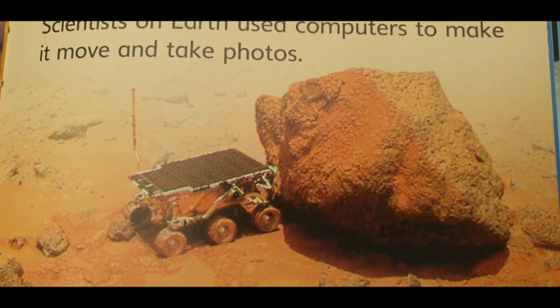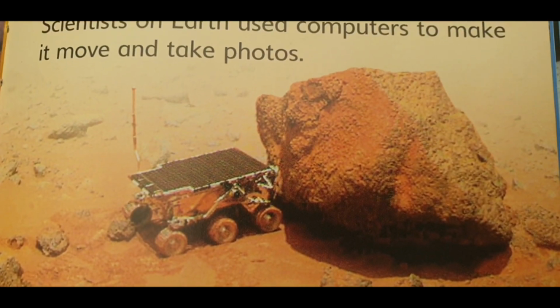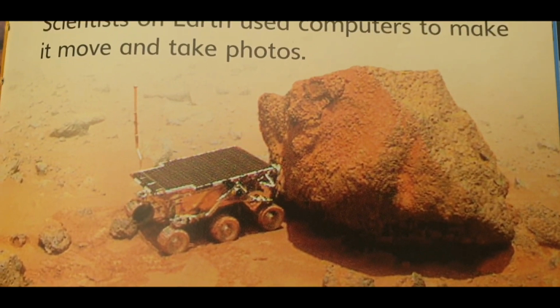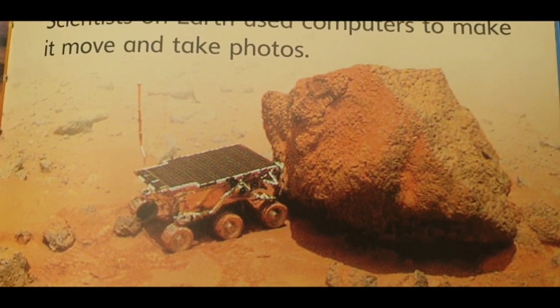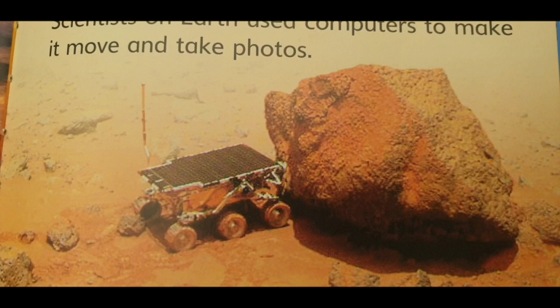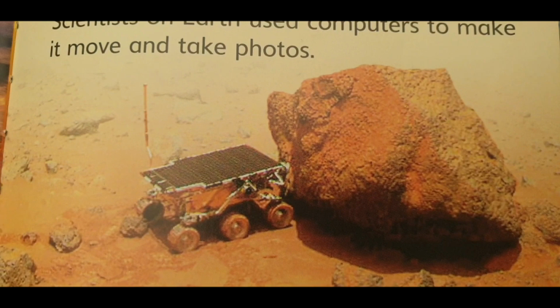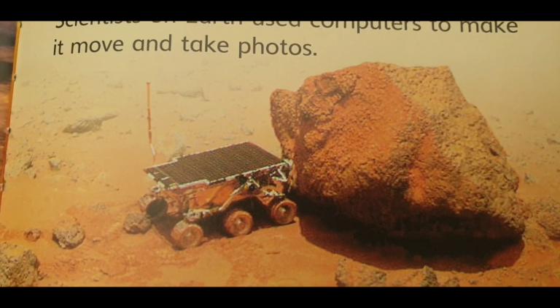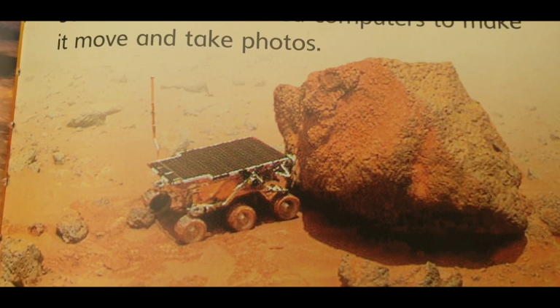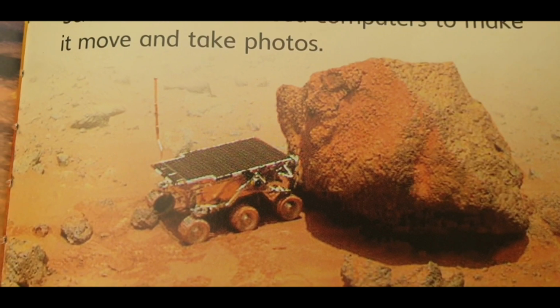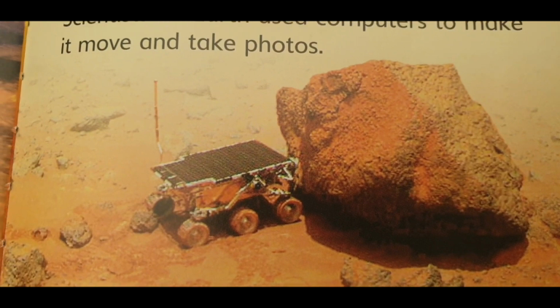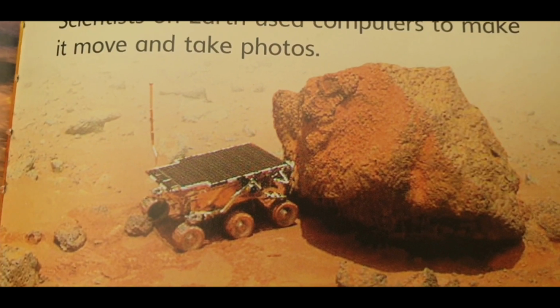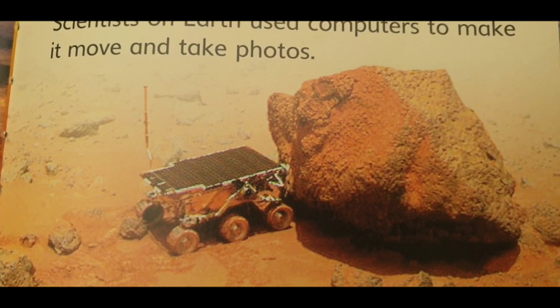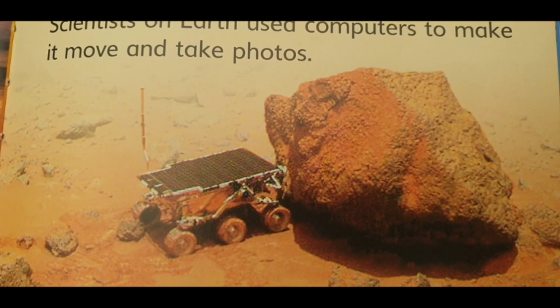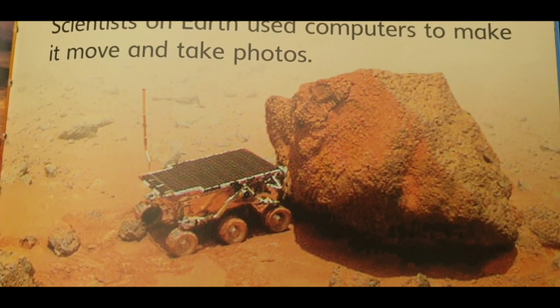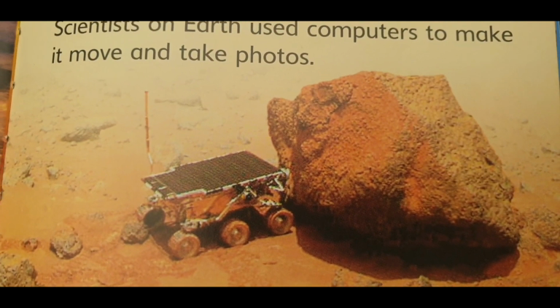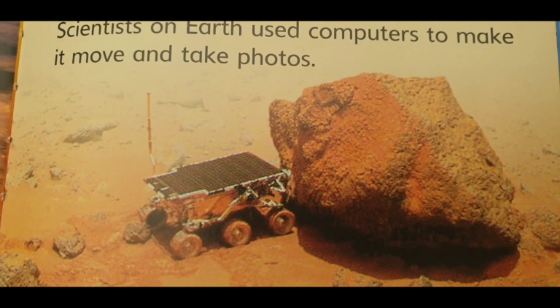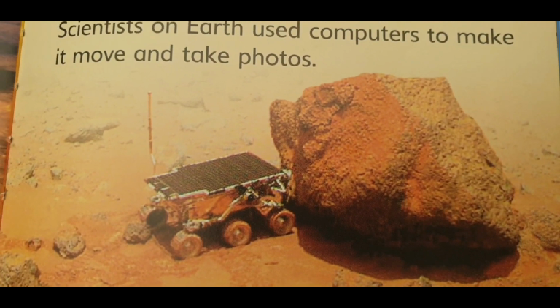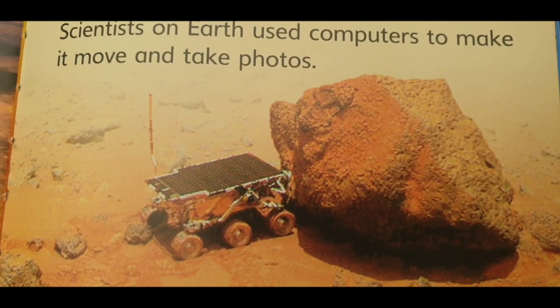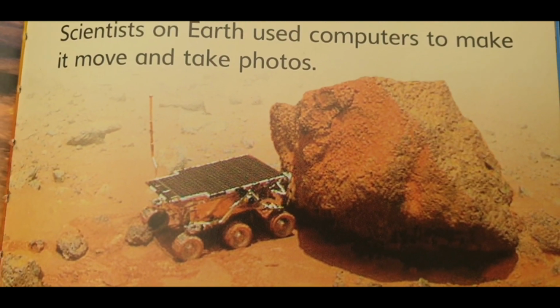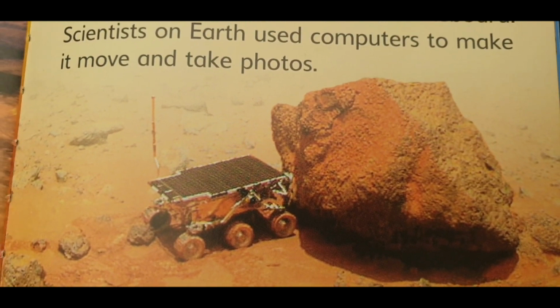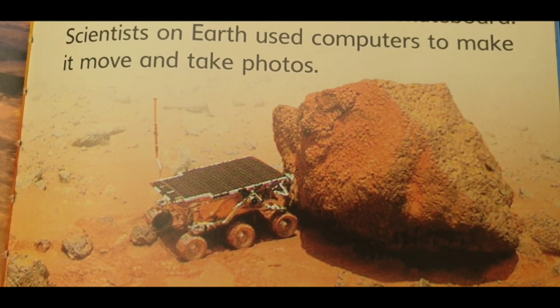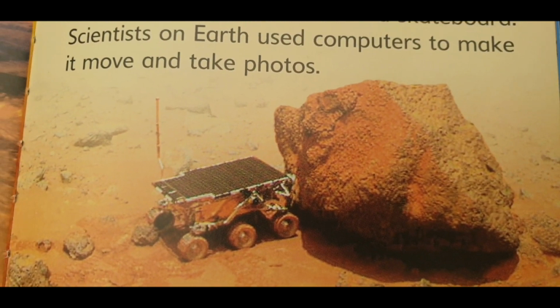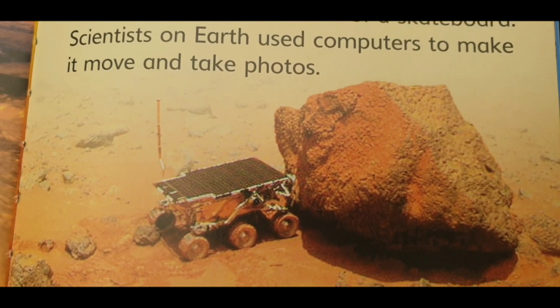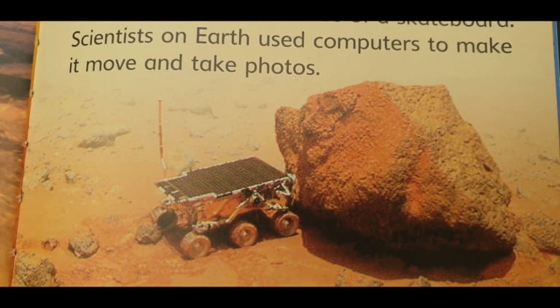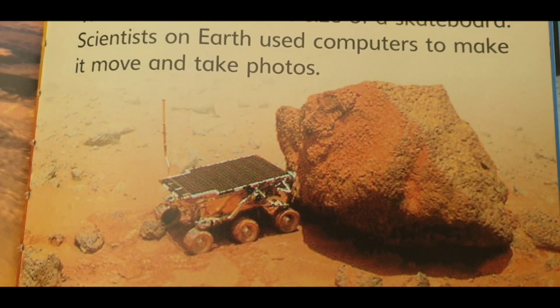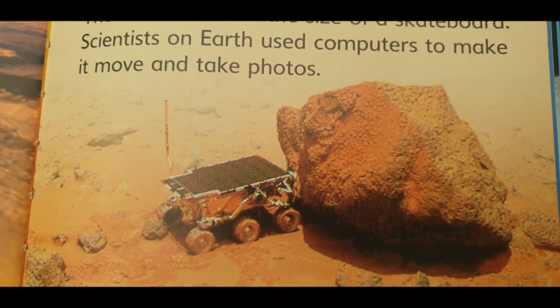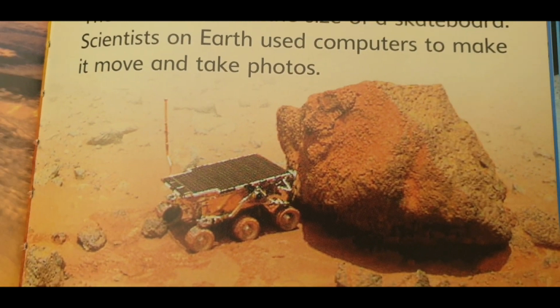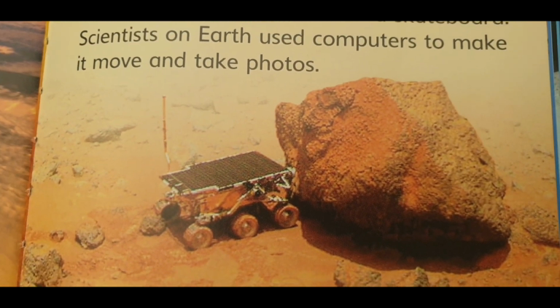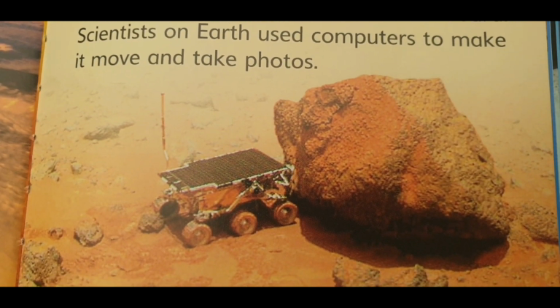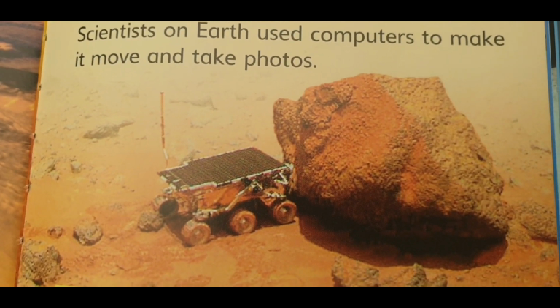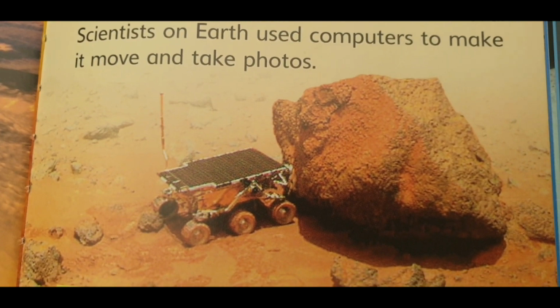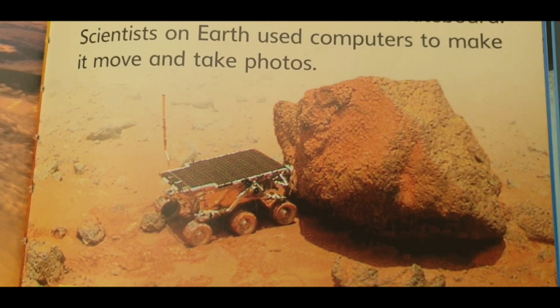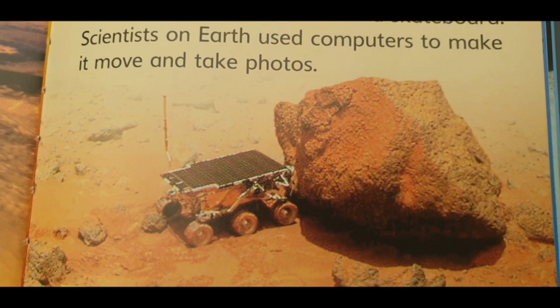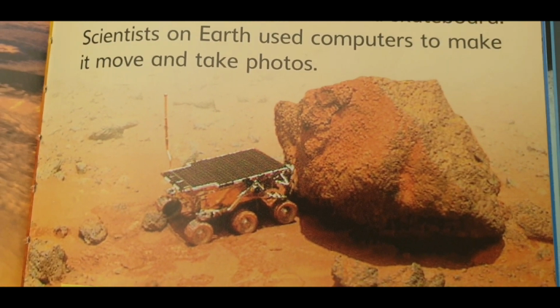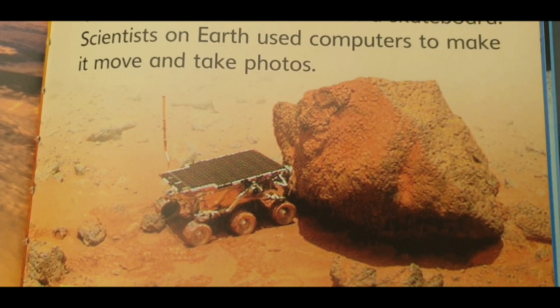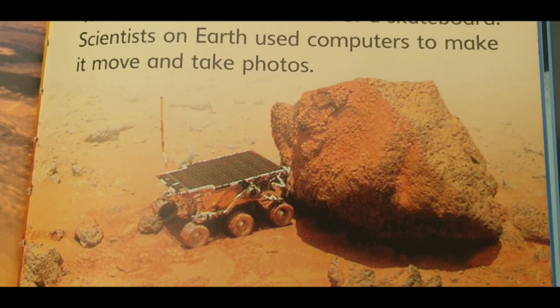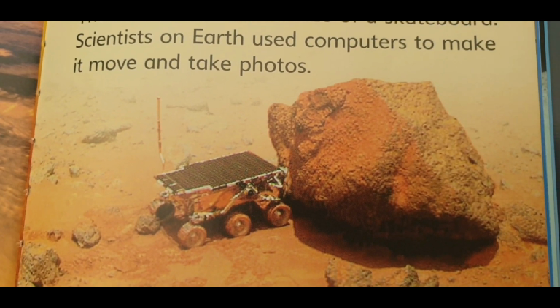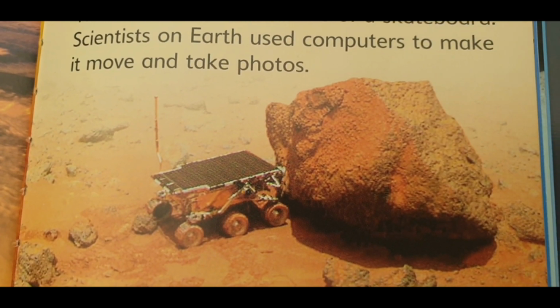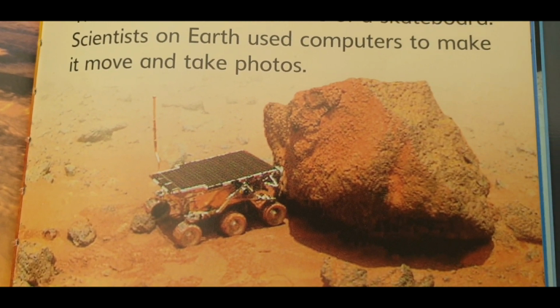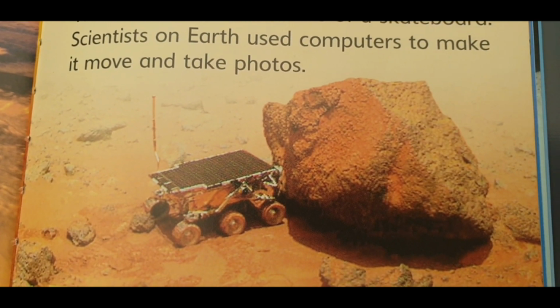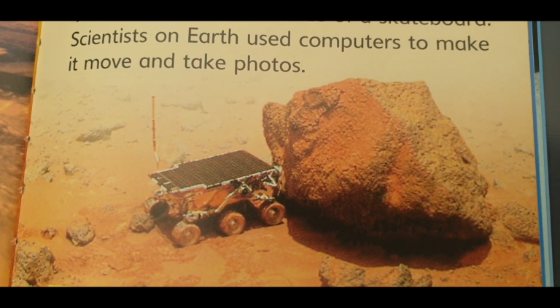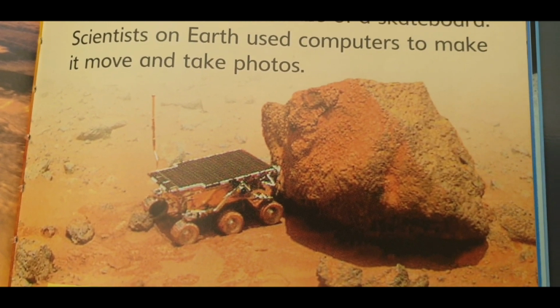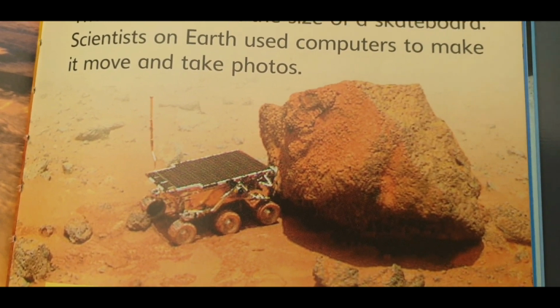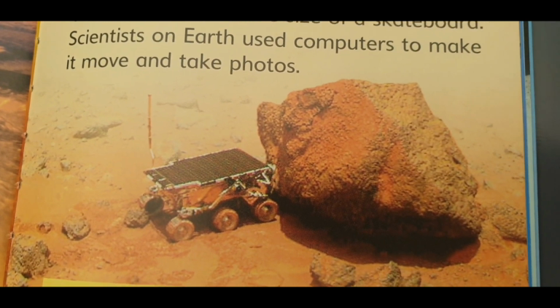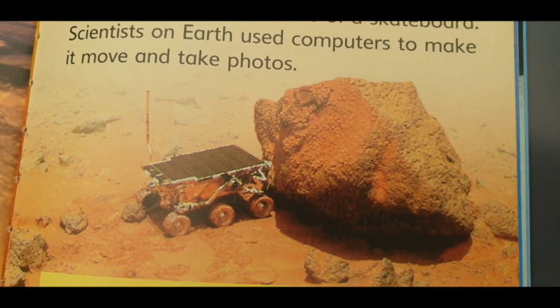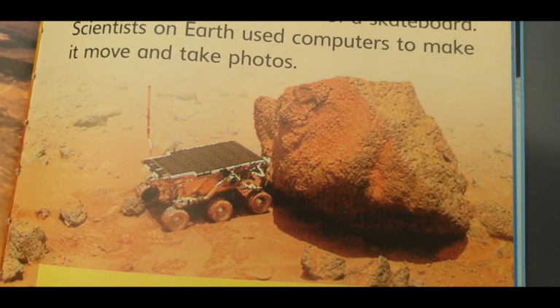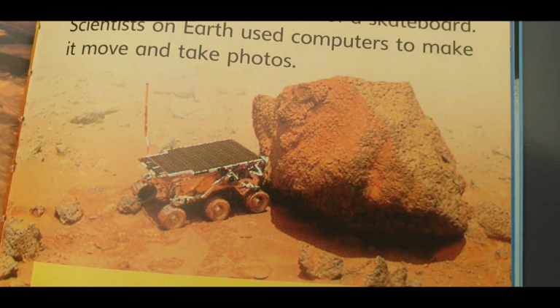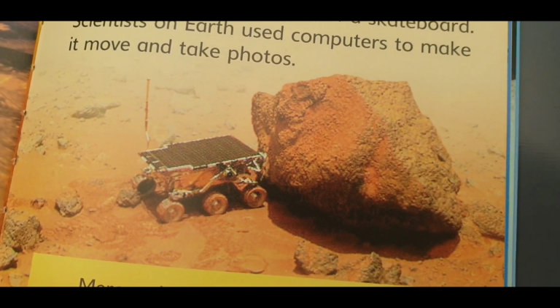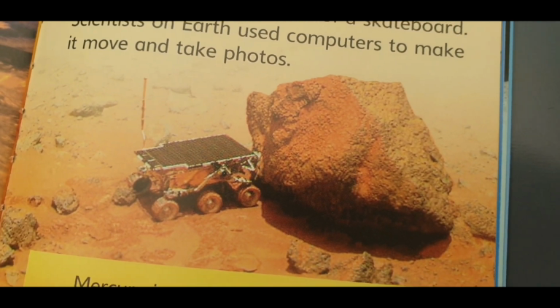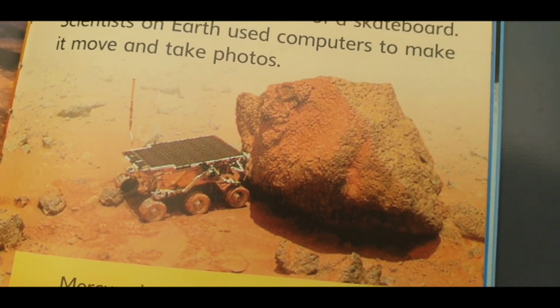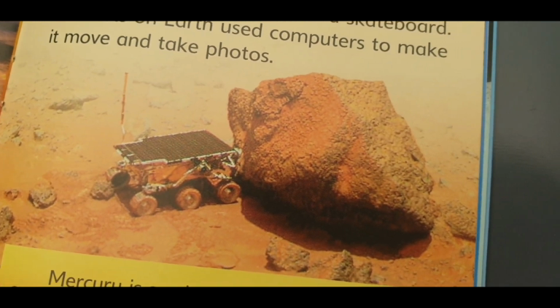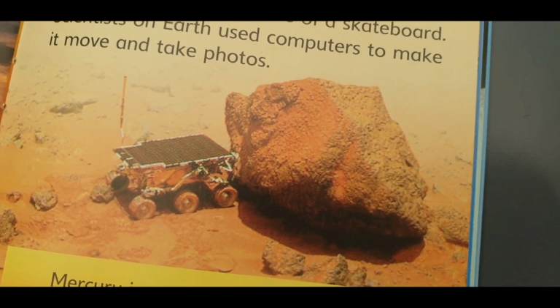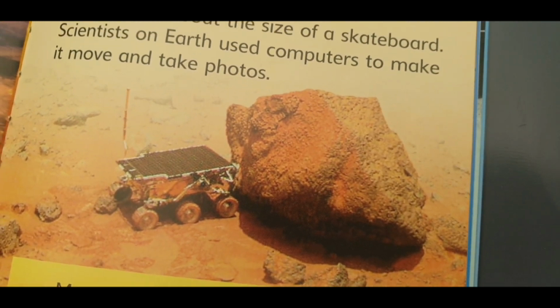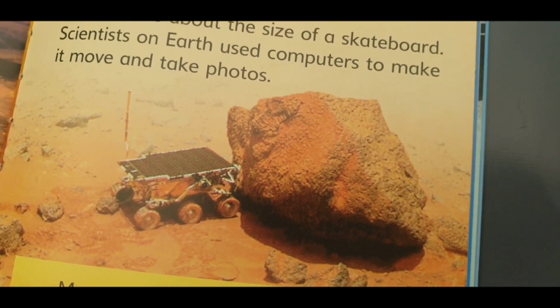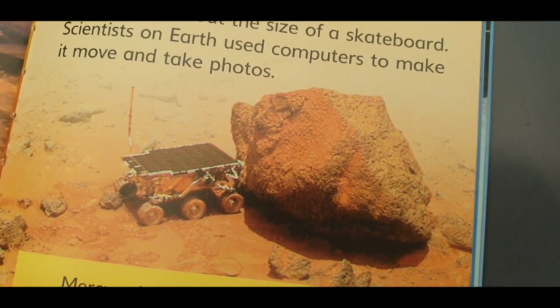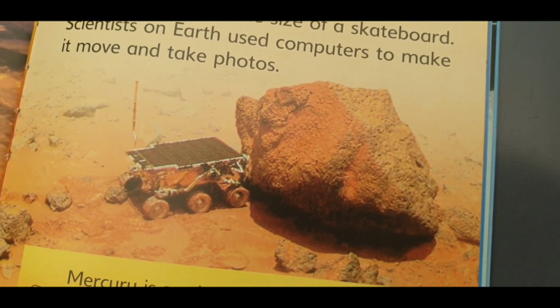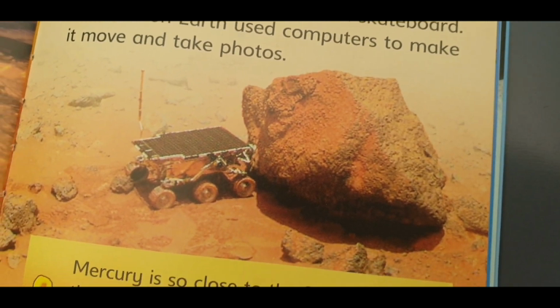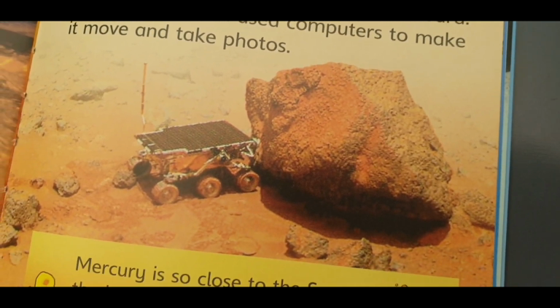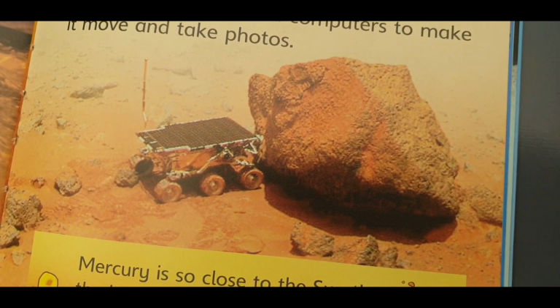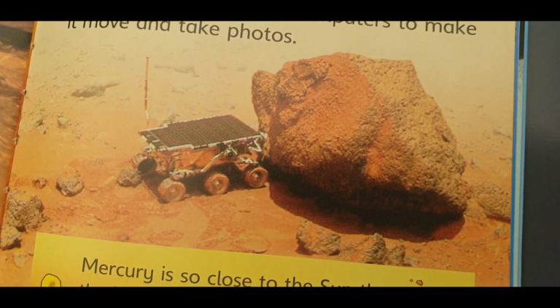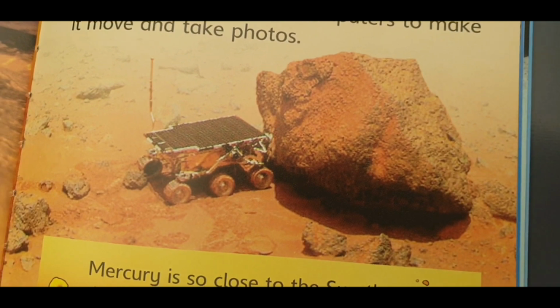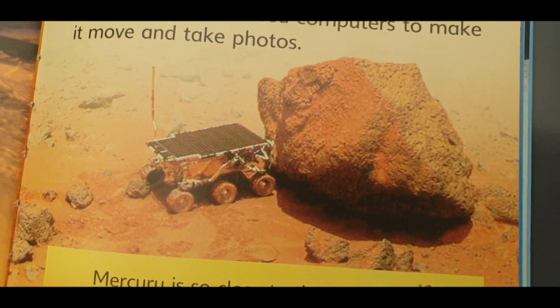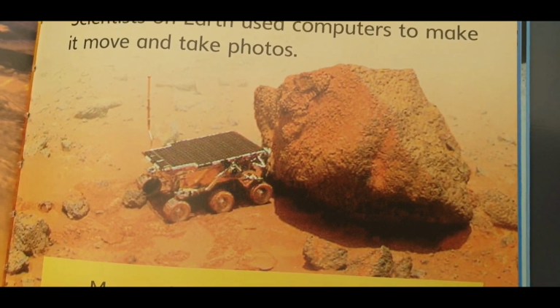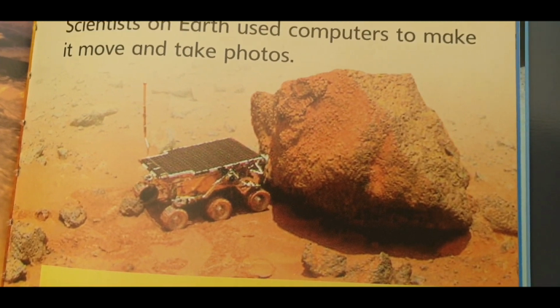Mercury is so close to the sun that the land is hotter than boiling water.